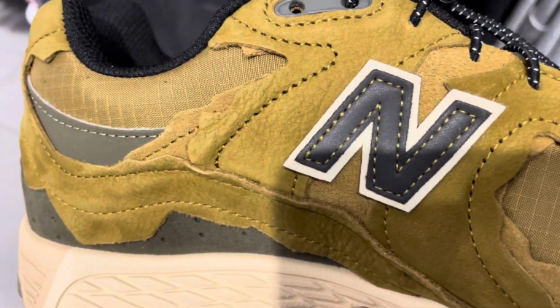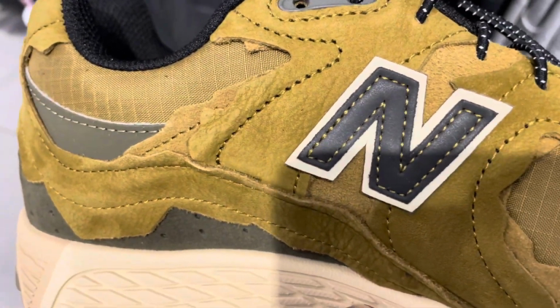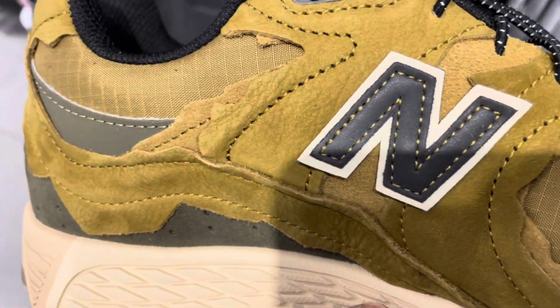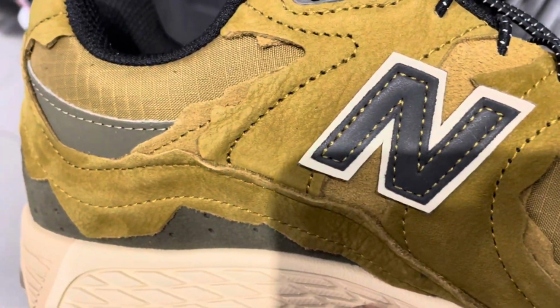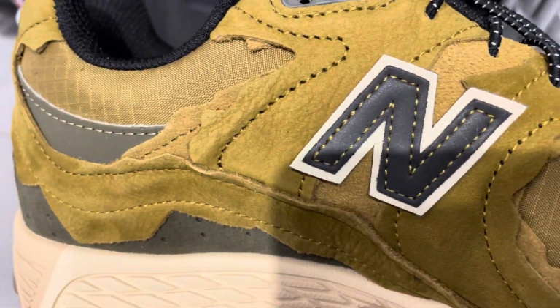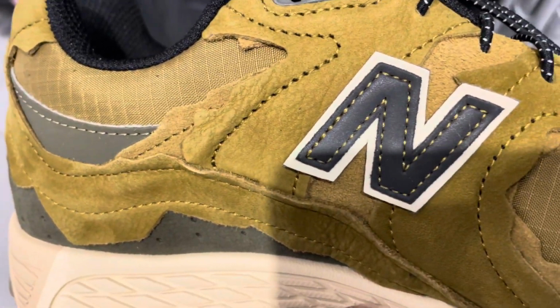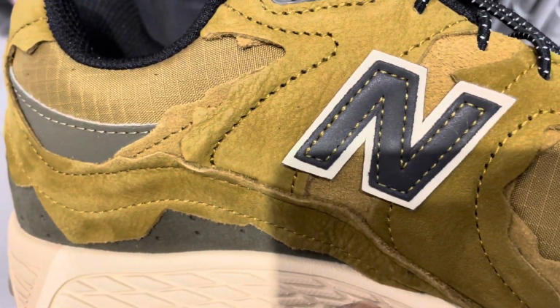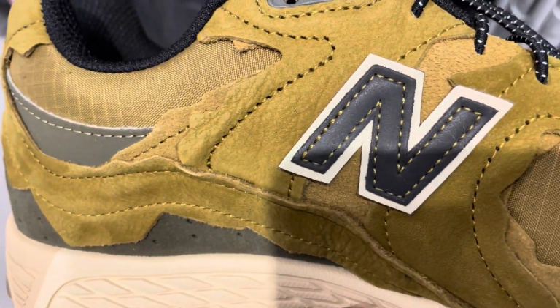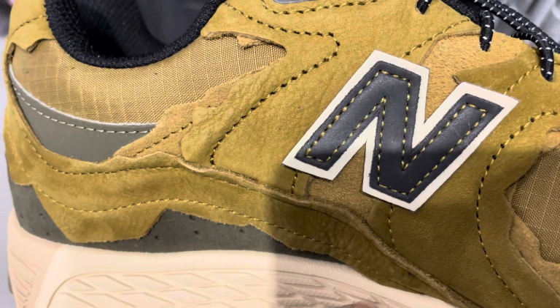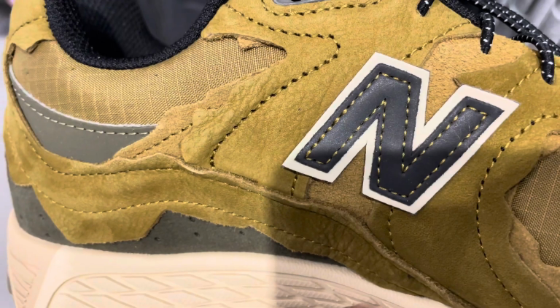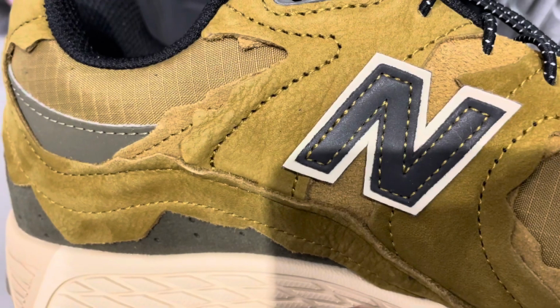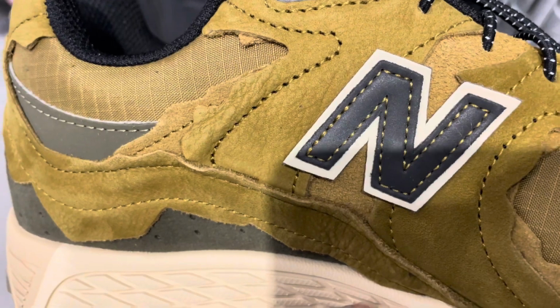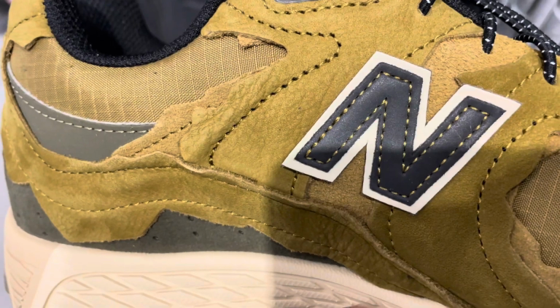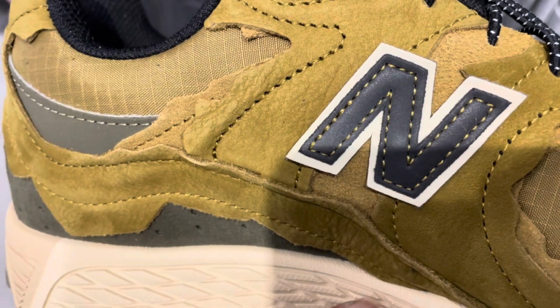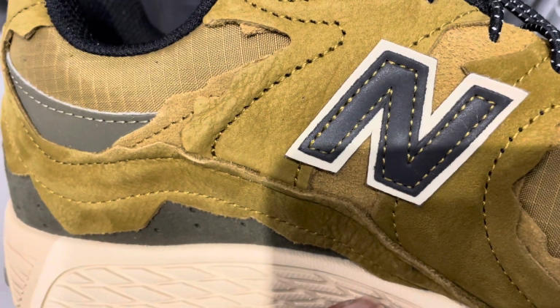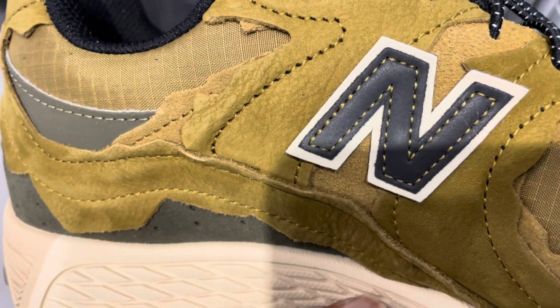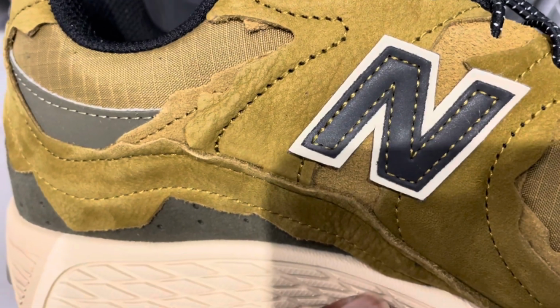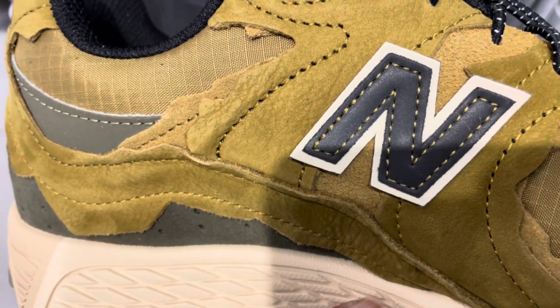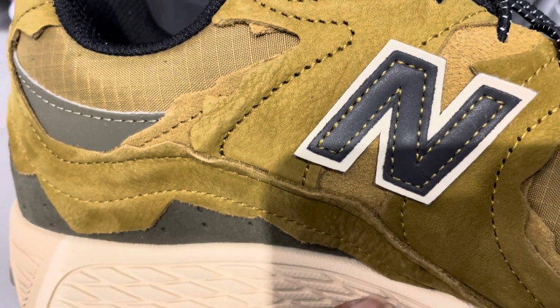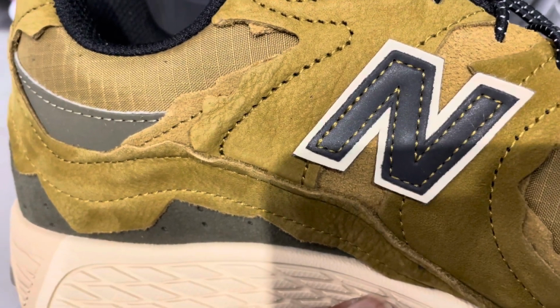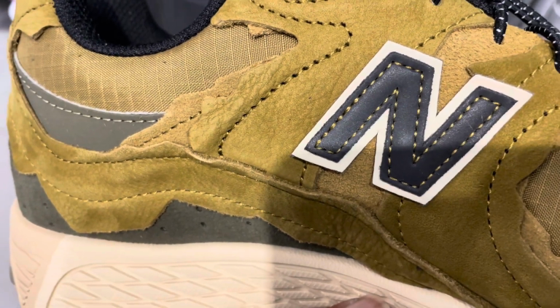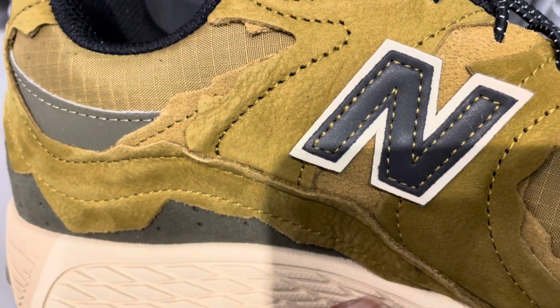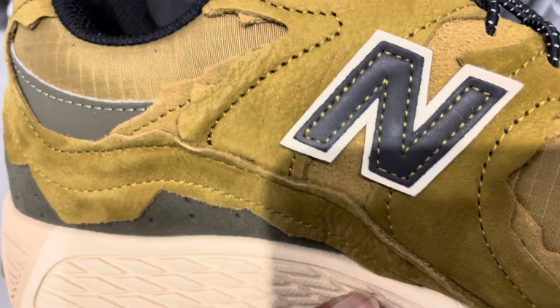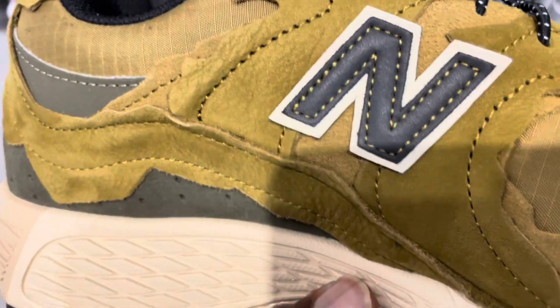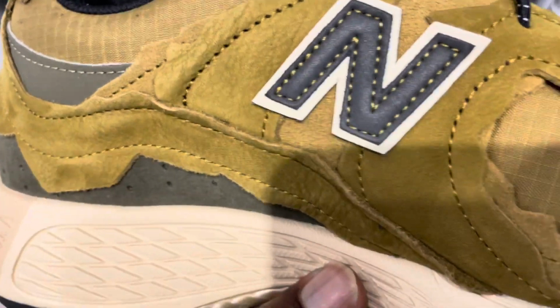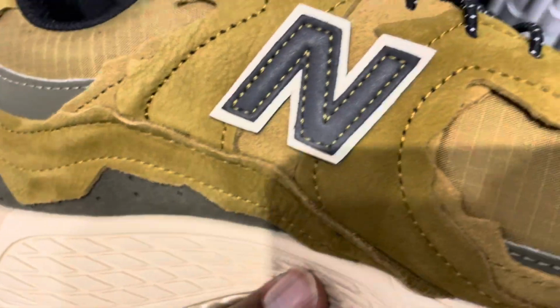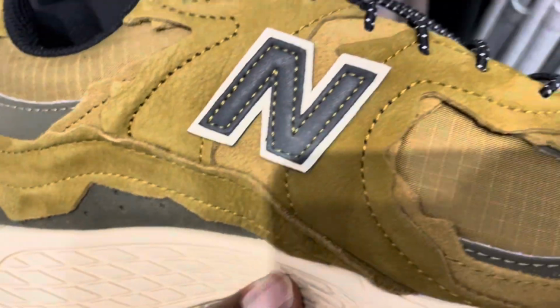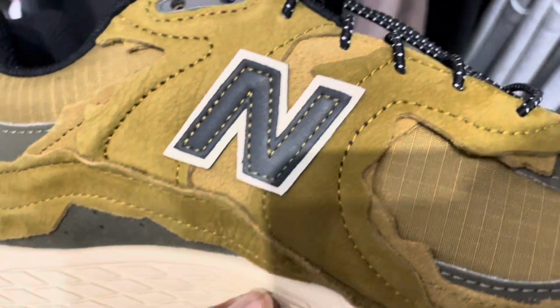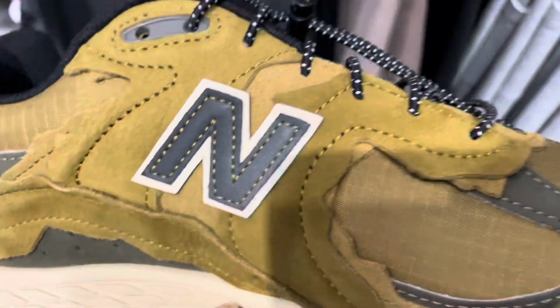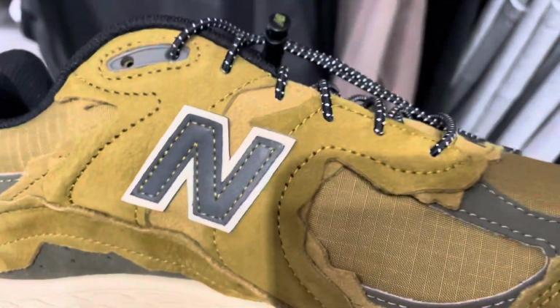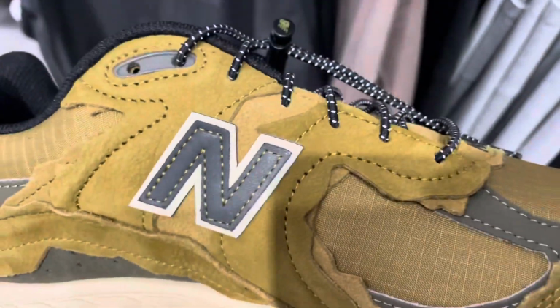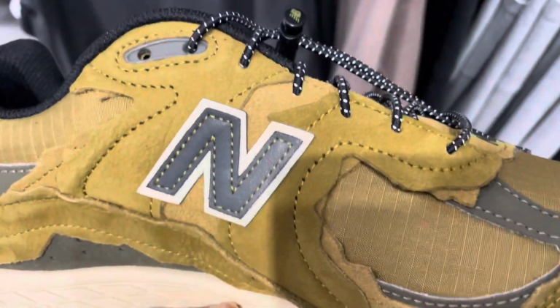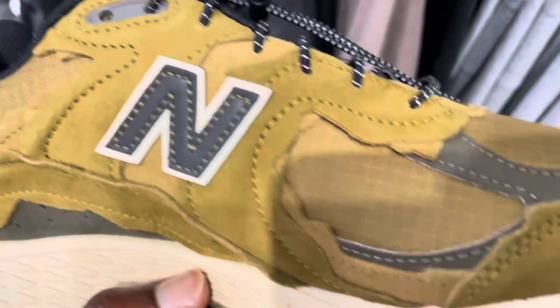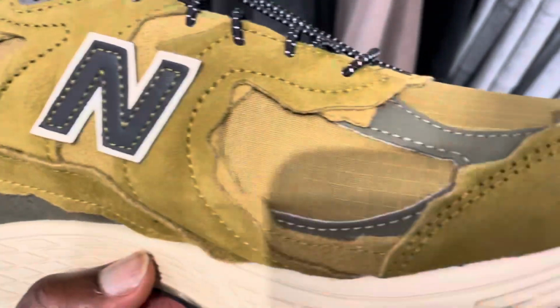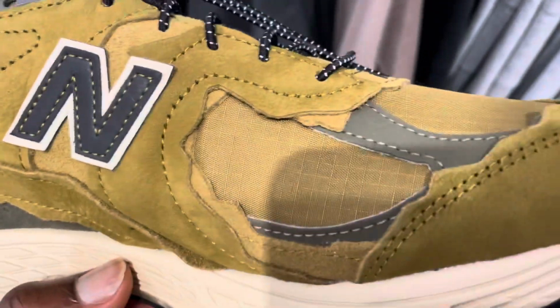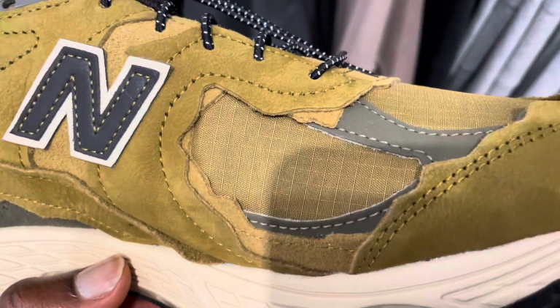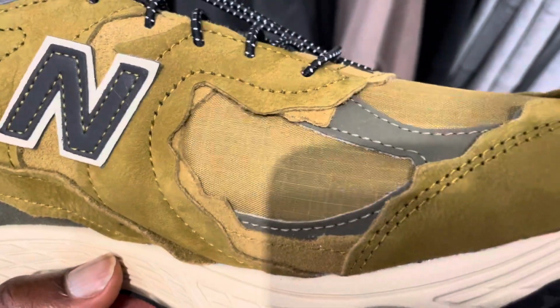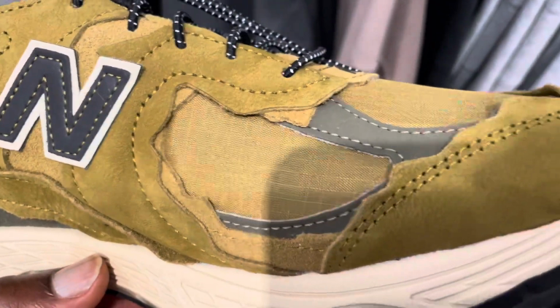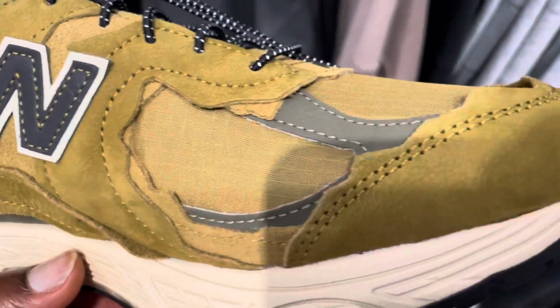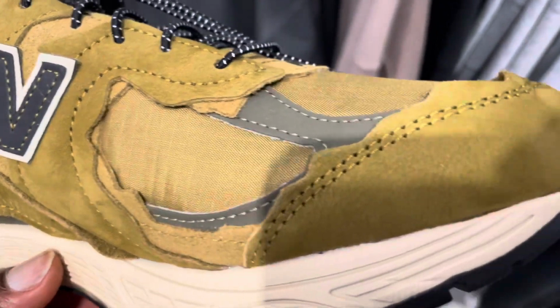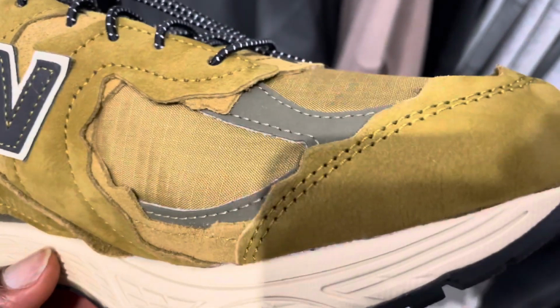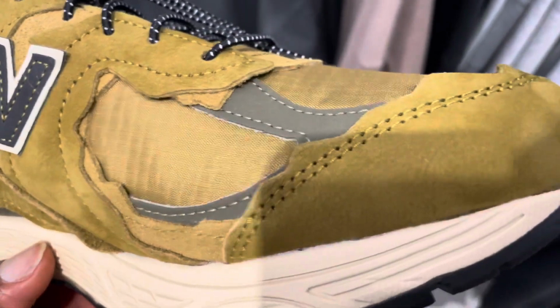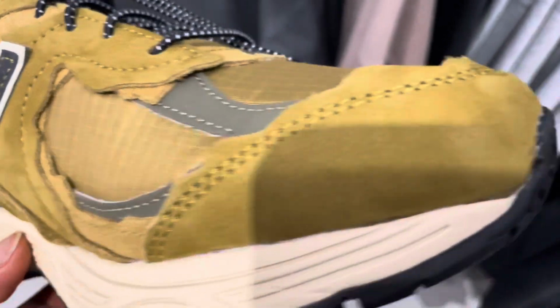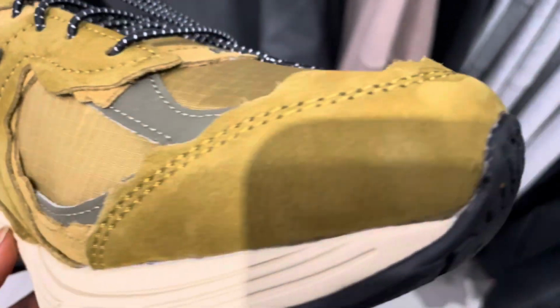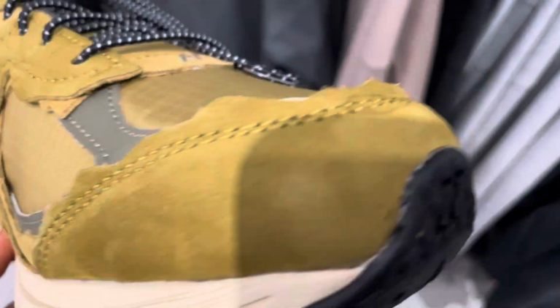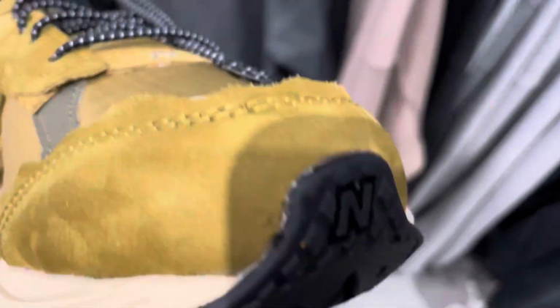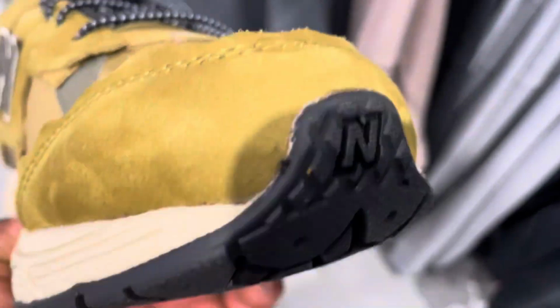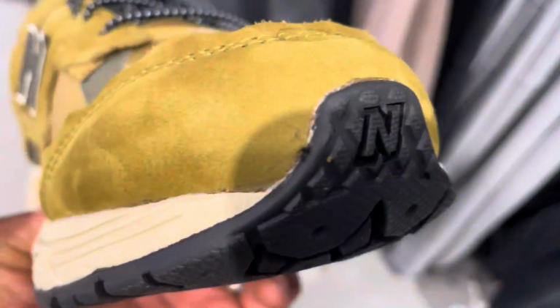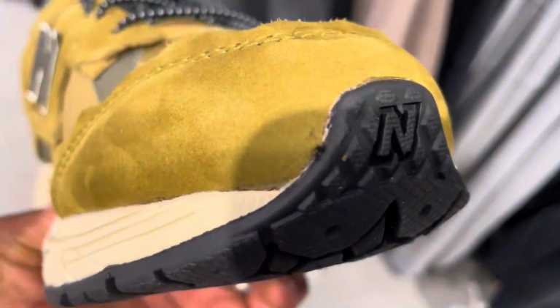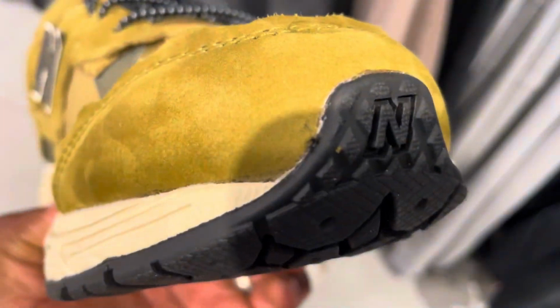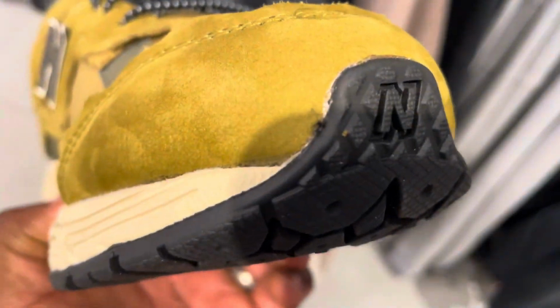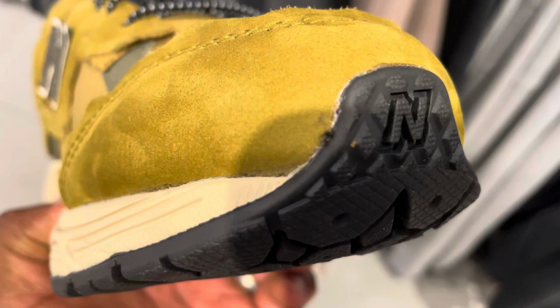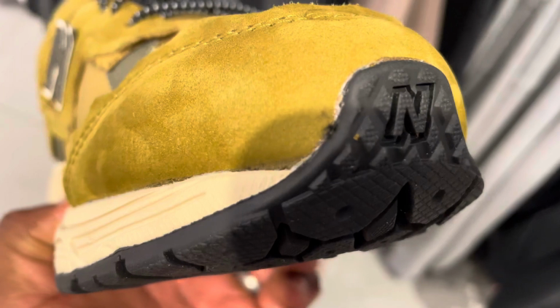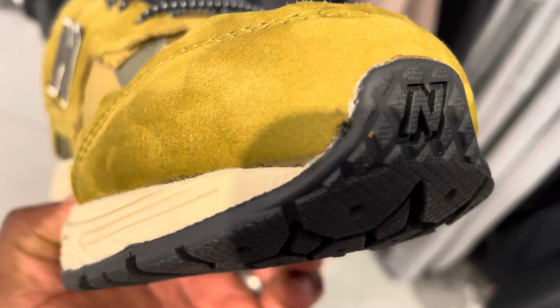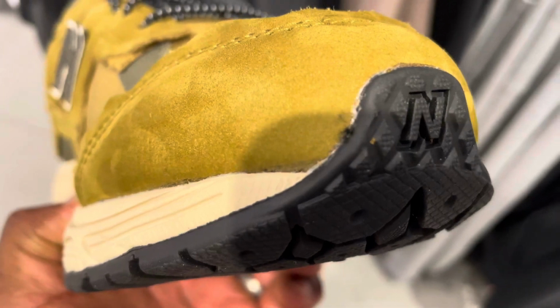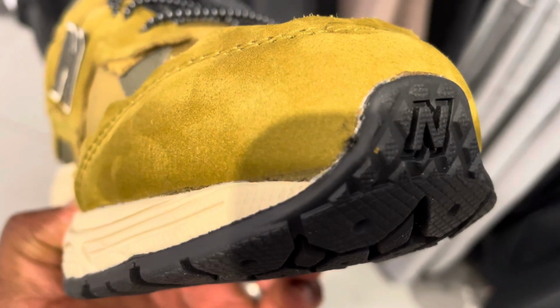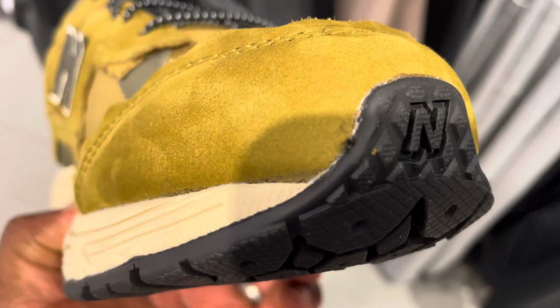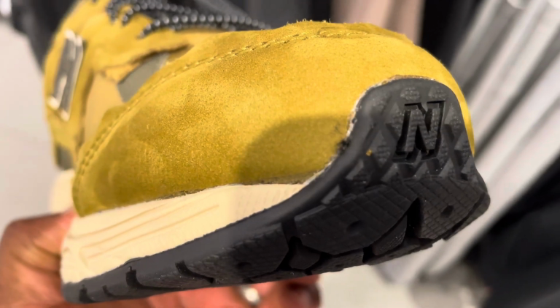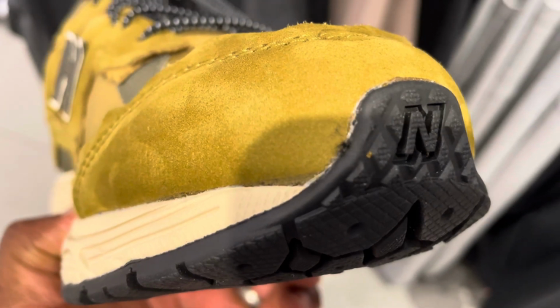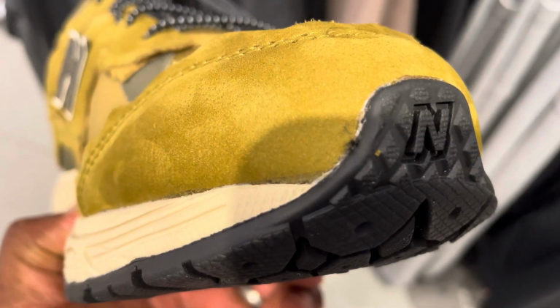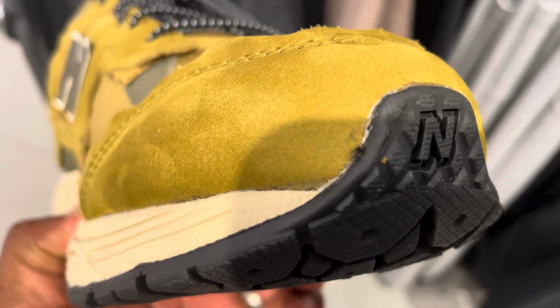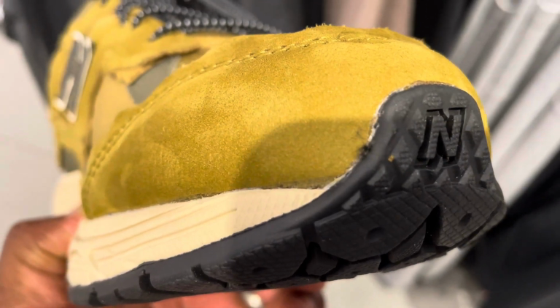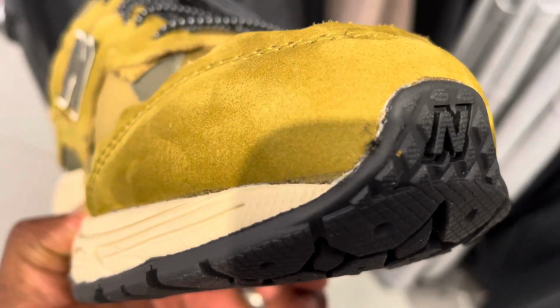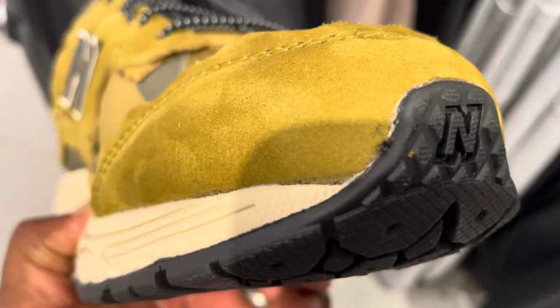As far as sizing is concerned, from what I've read the New Balance 2002 runs true to size, so you're not going to have any problem — if you wear a size 10, get a size 10.